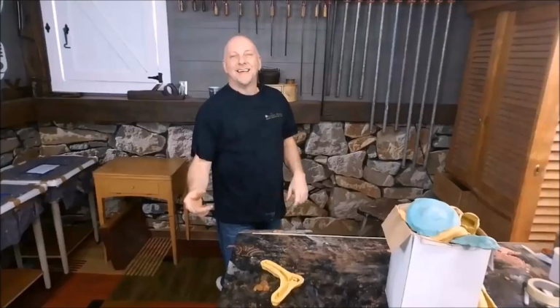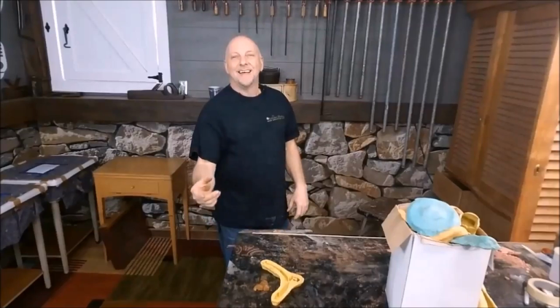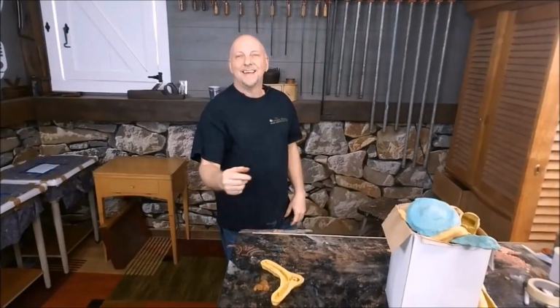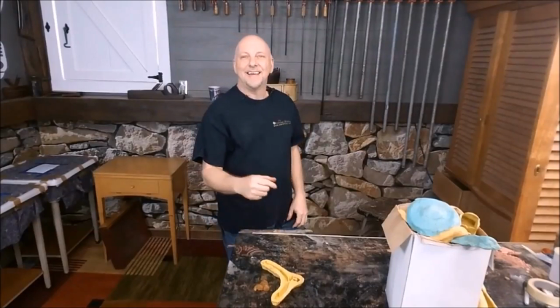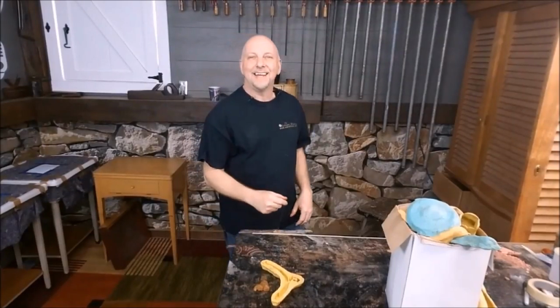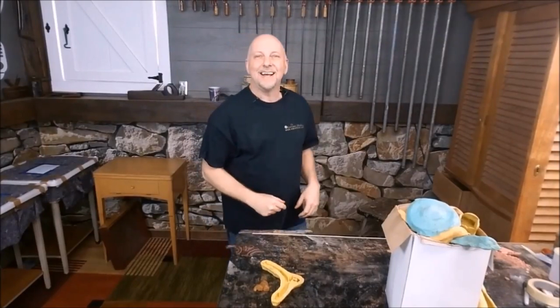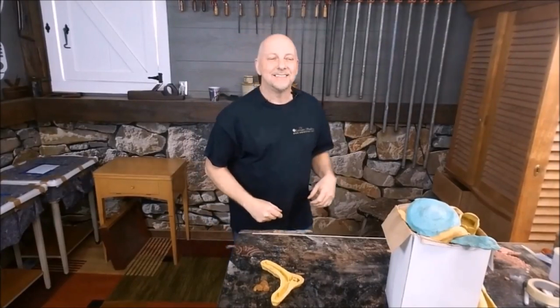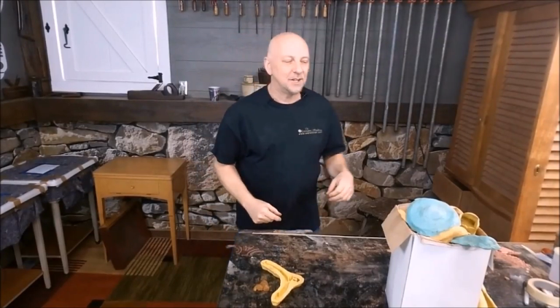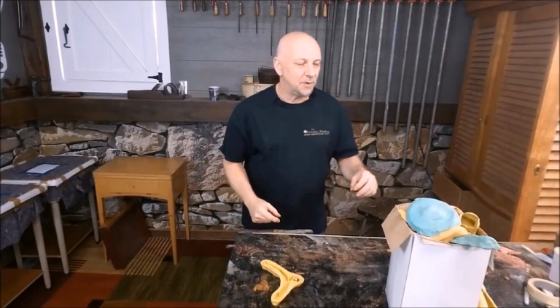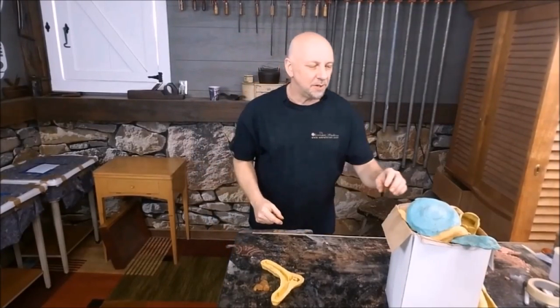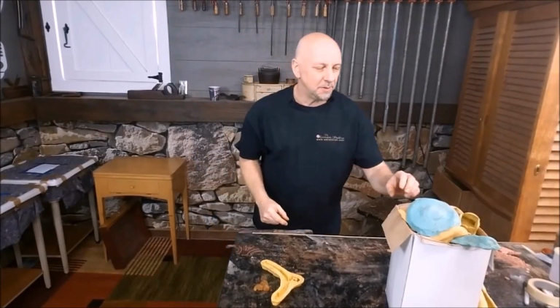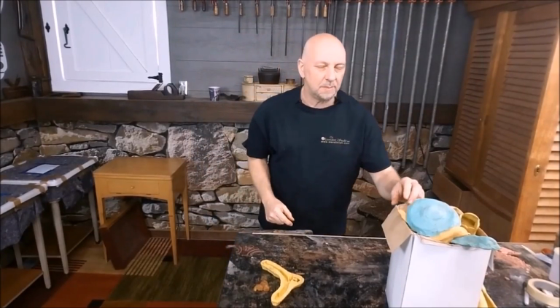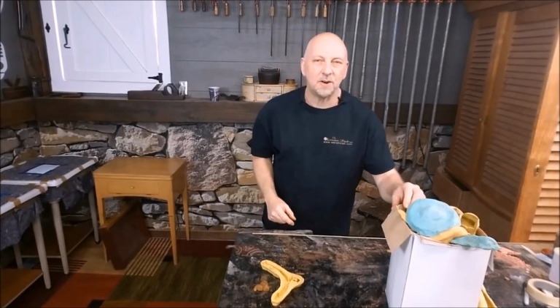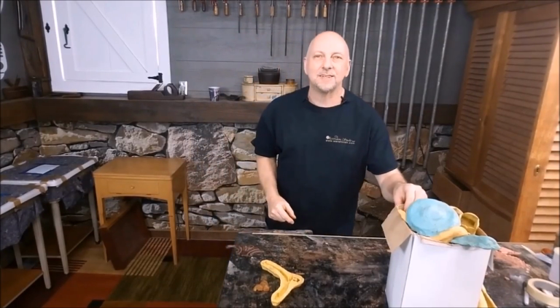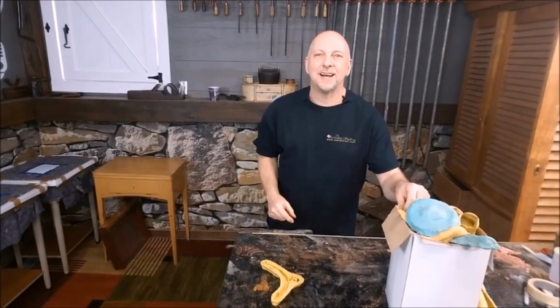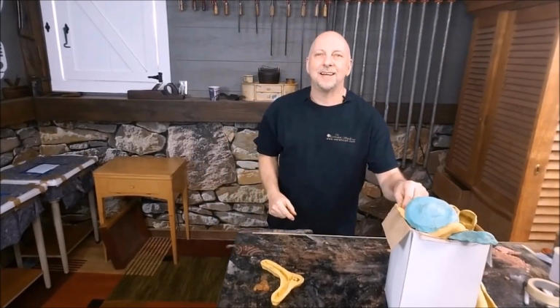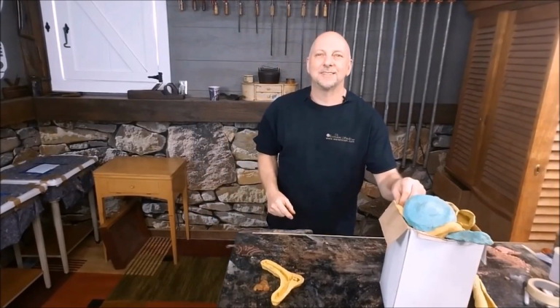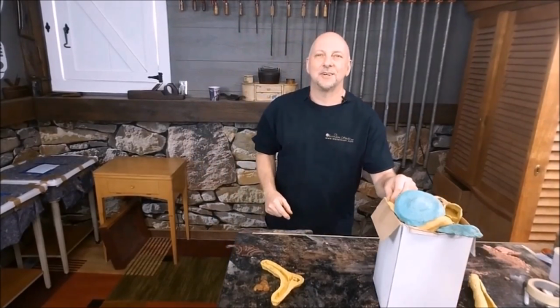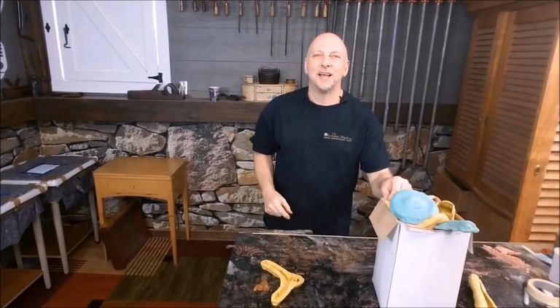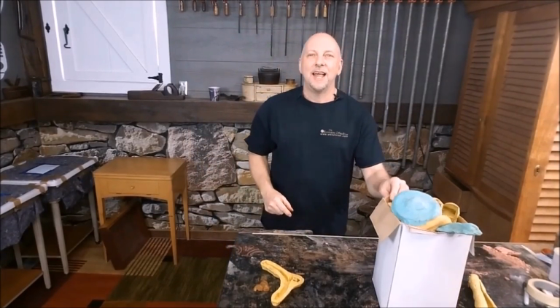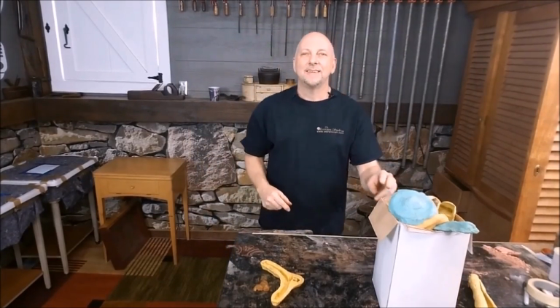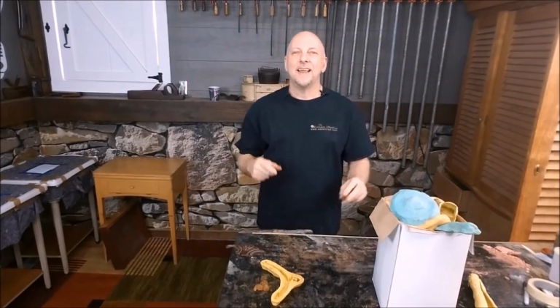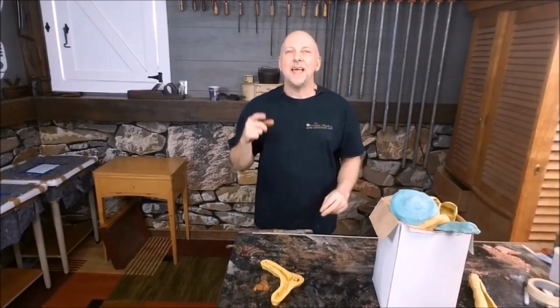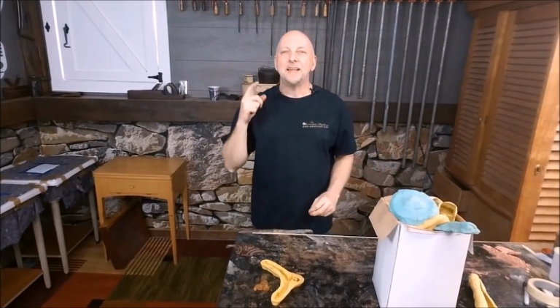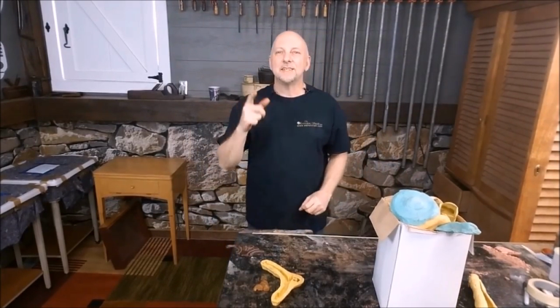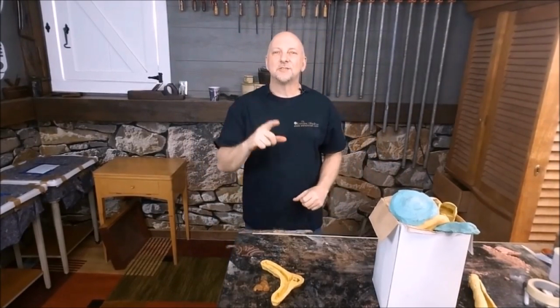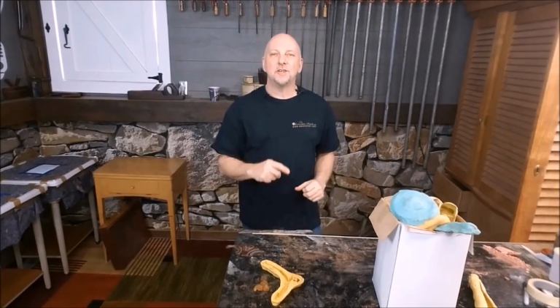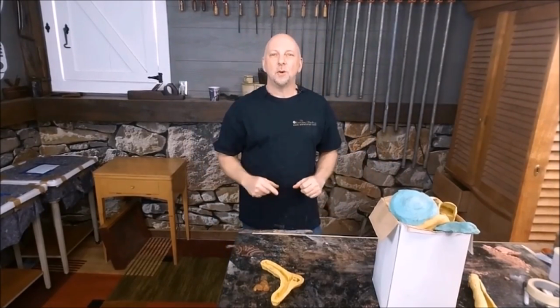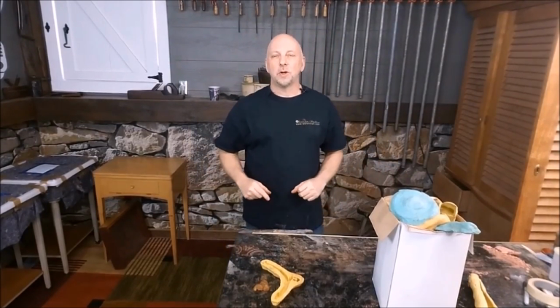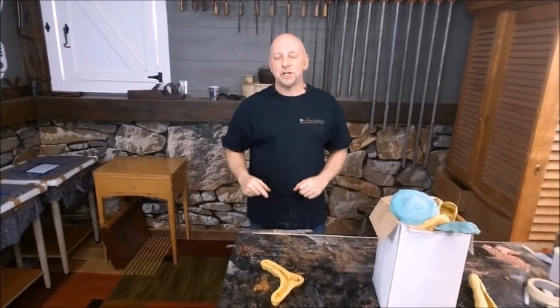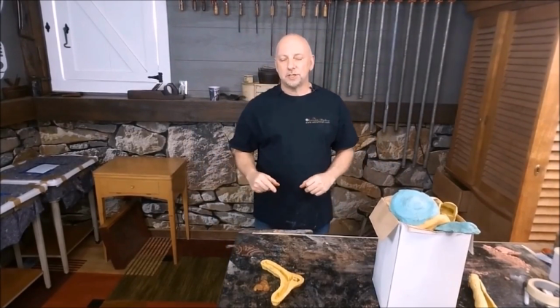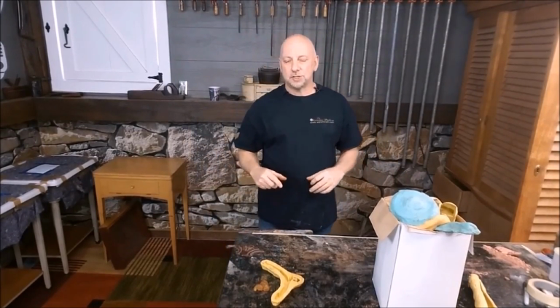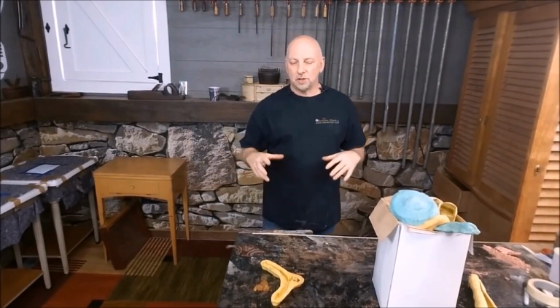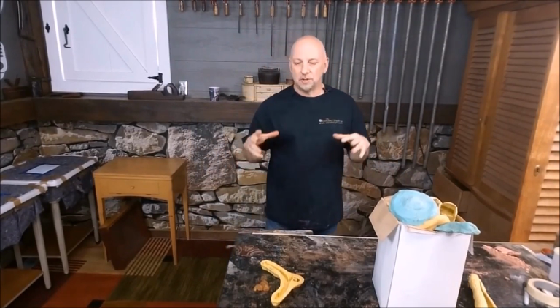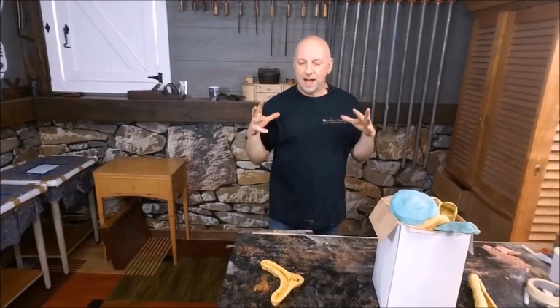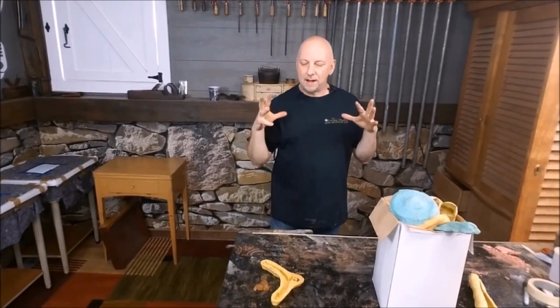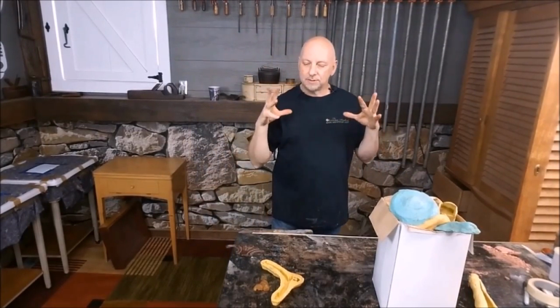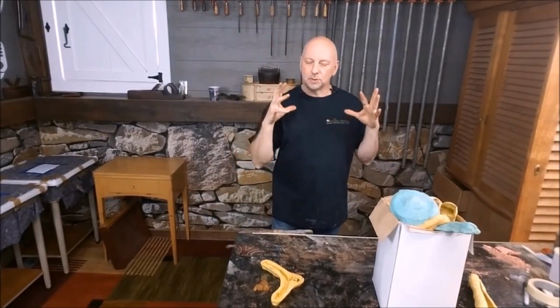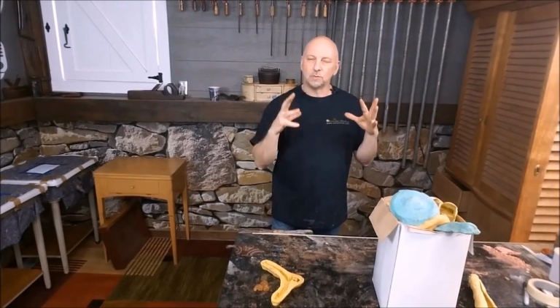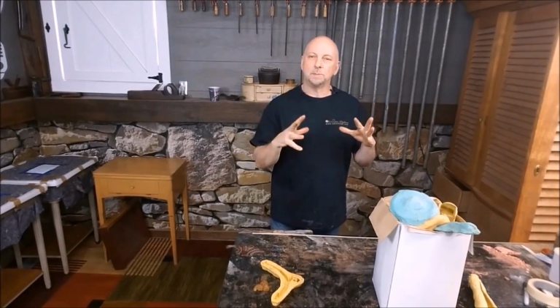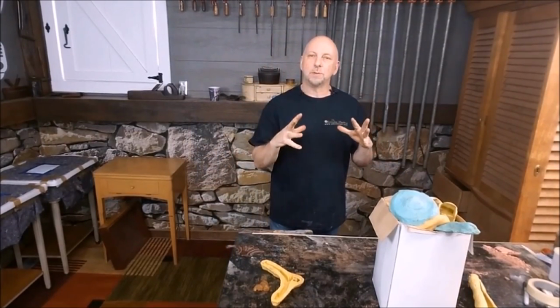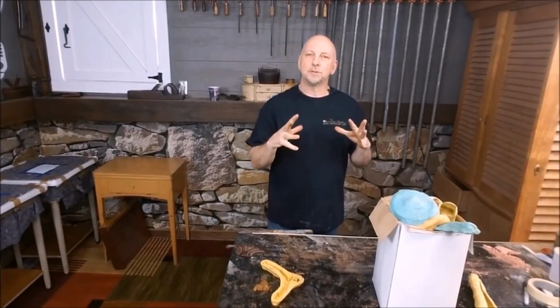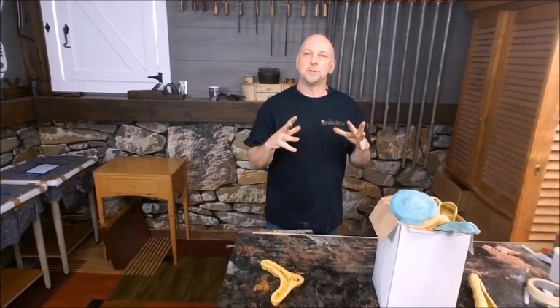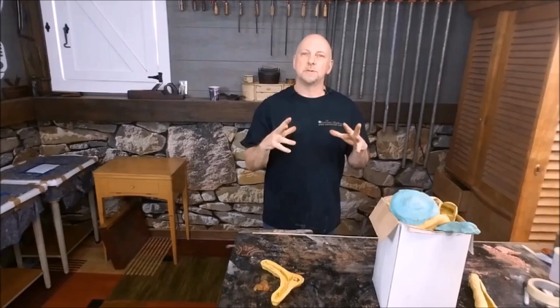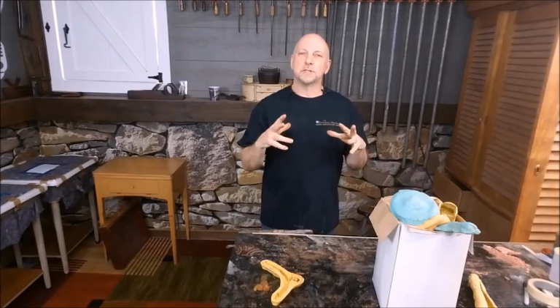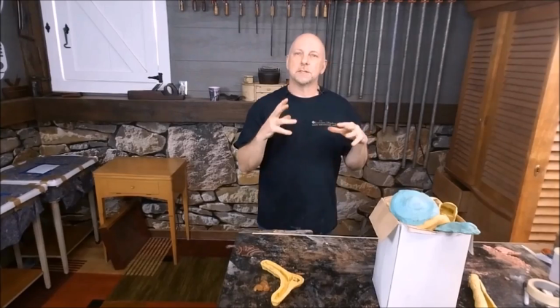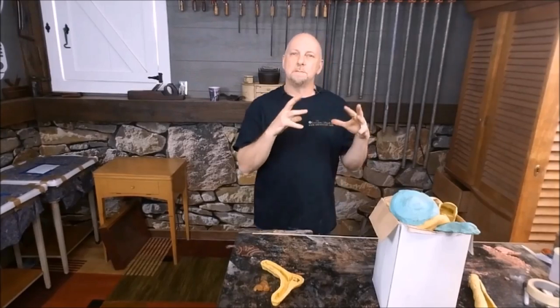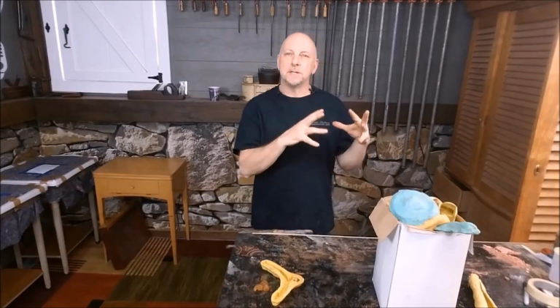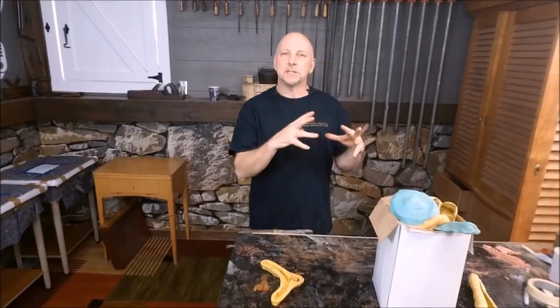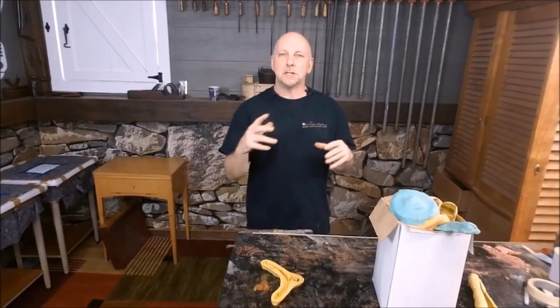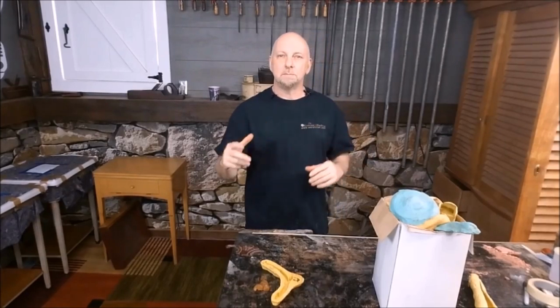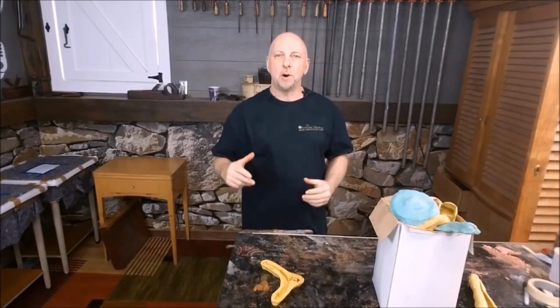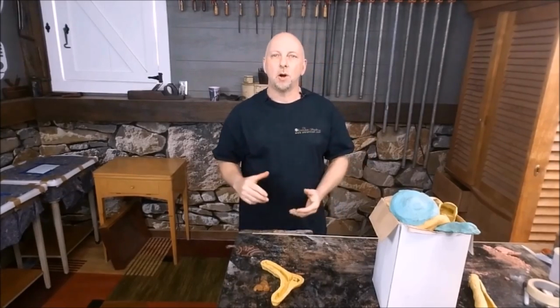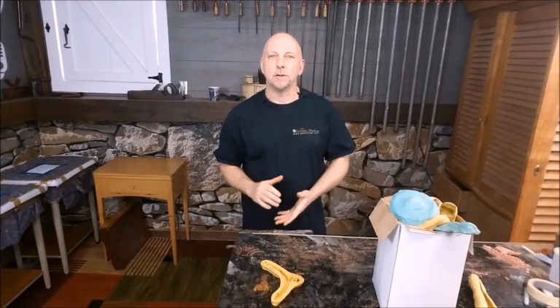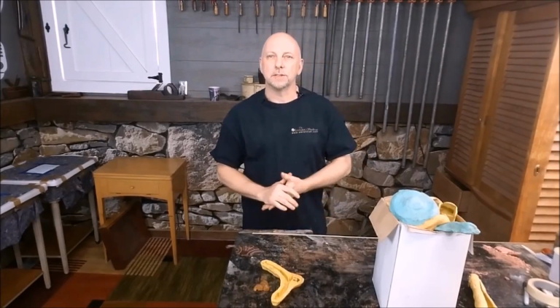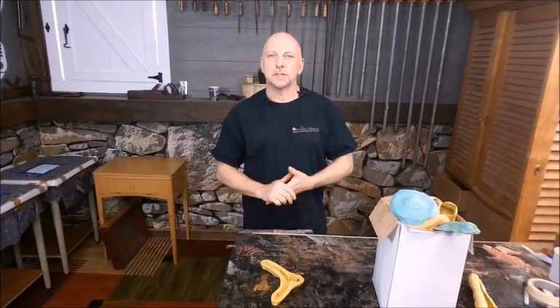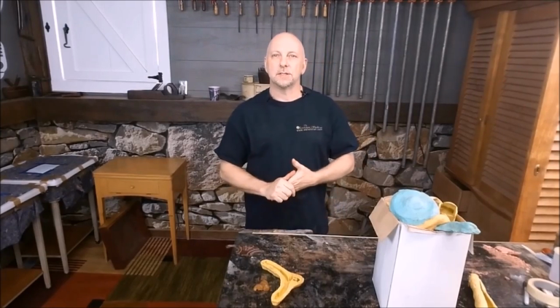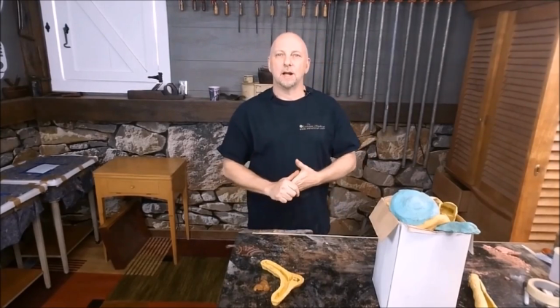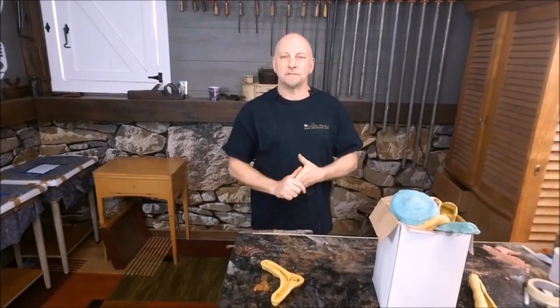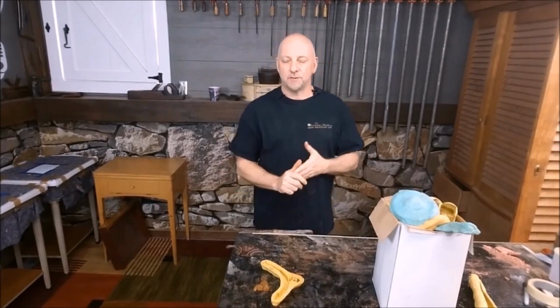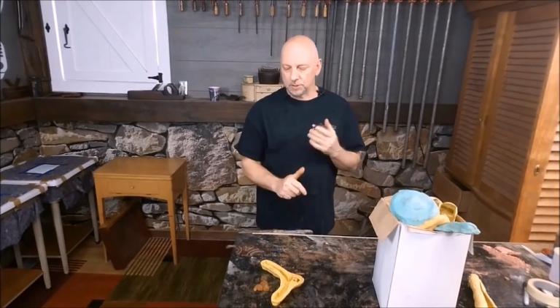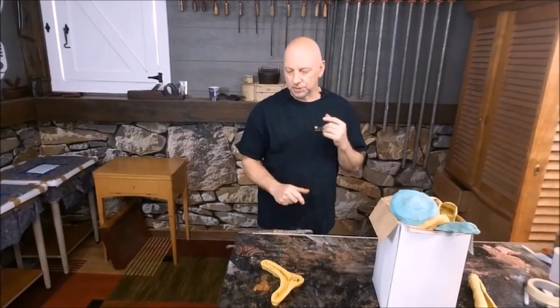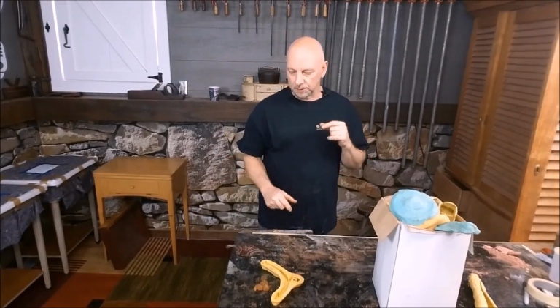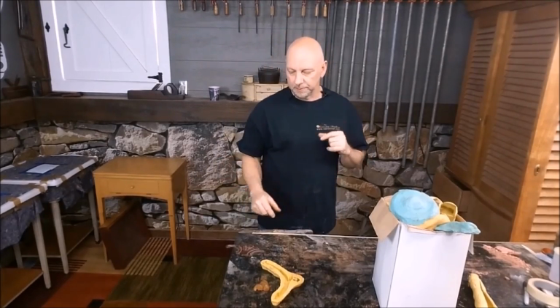Hey guys, how are you? I'm Rod Kaiser. Today in this video we're going to show you how to reproduce missing parts on furniture.